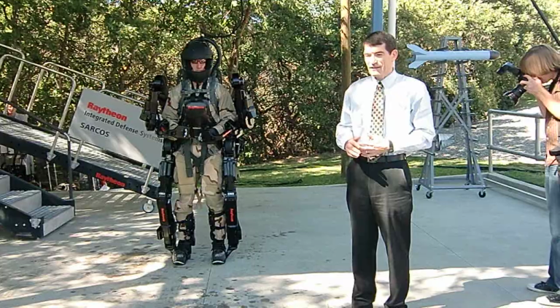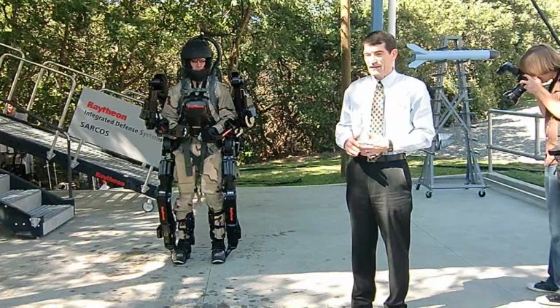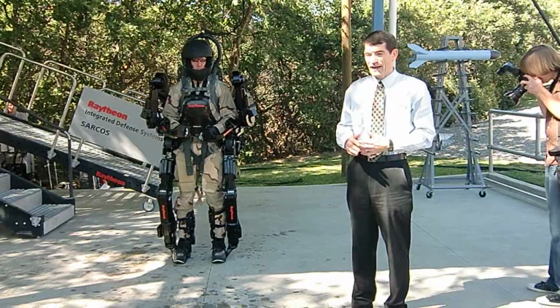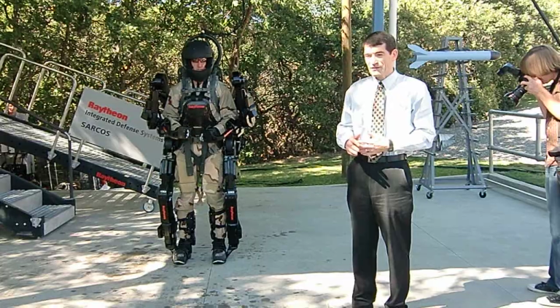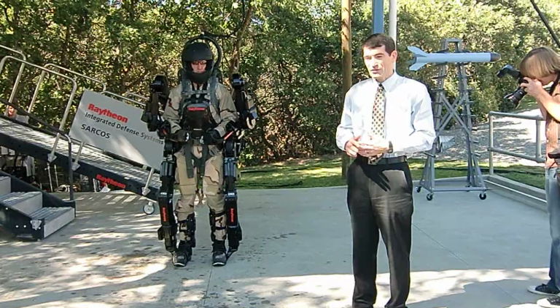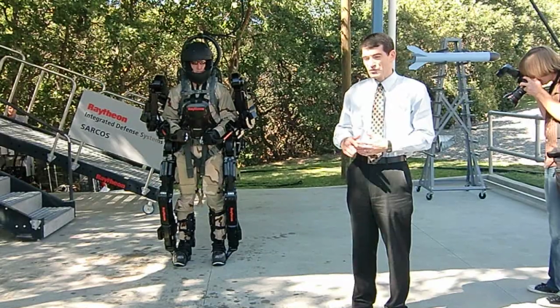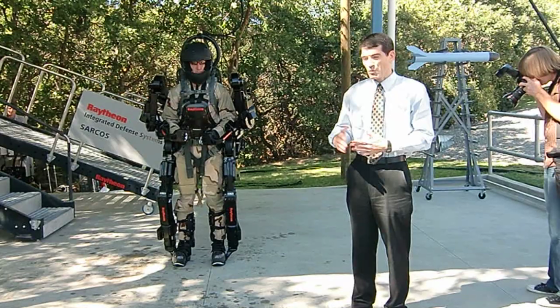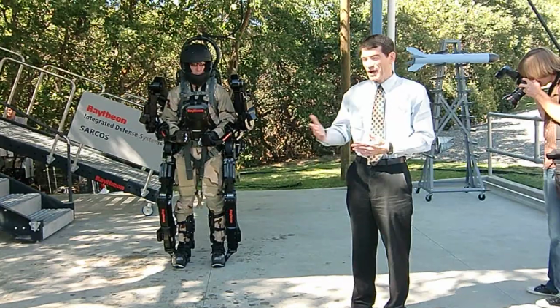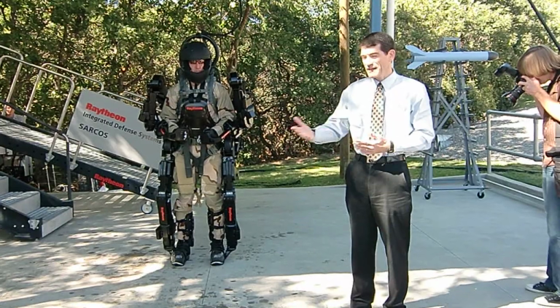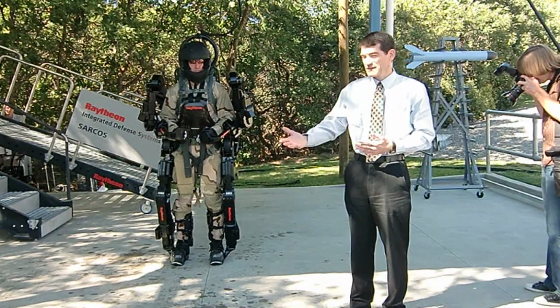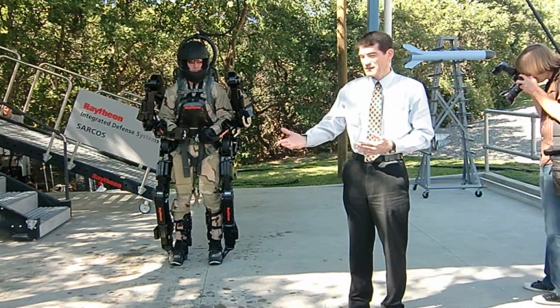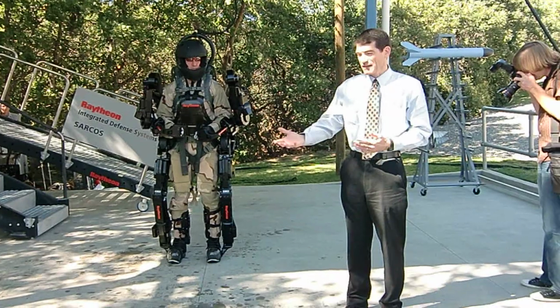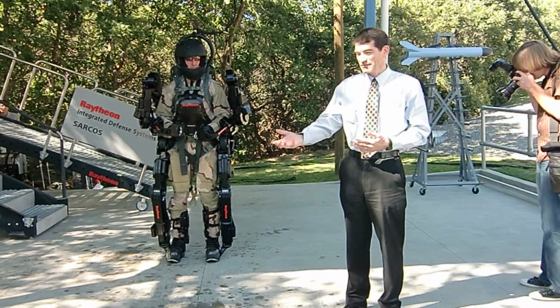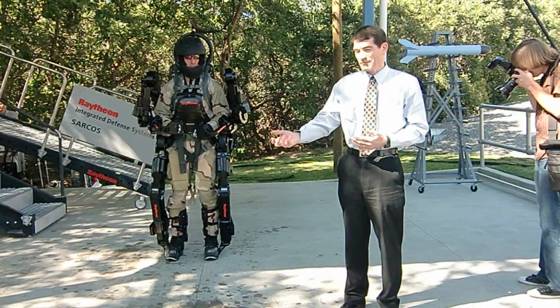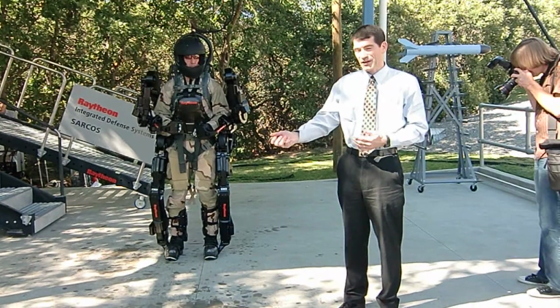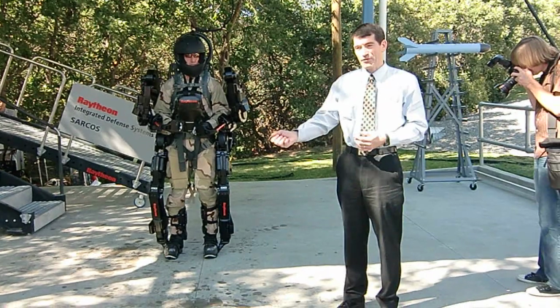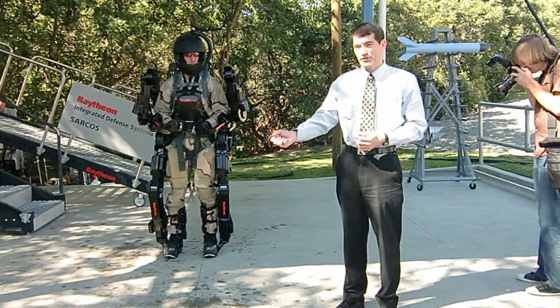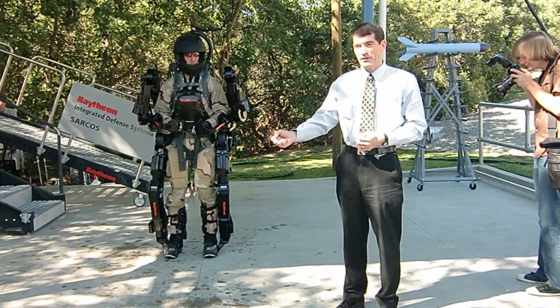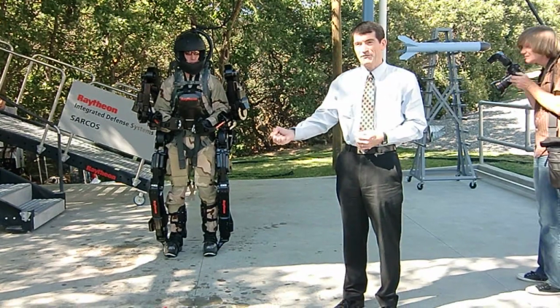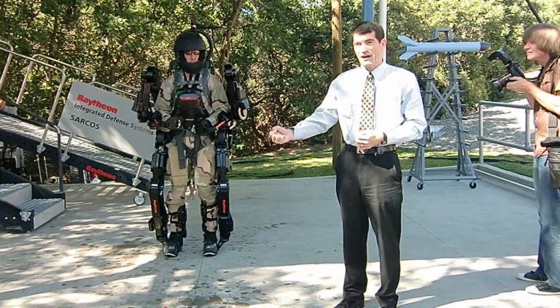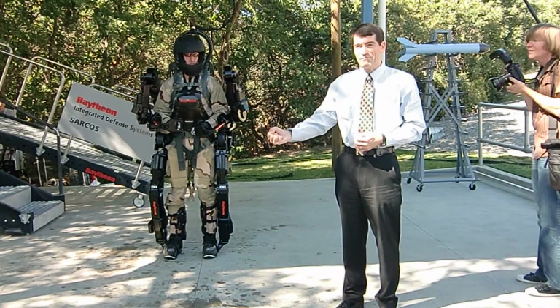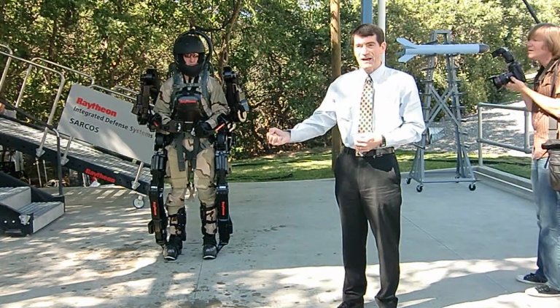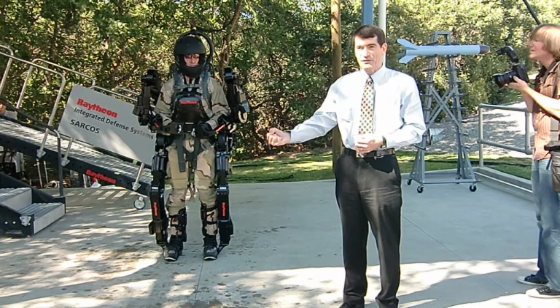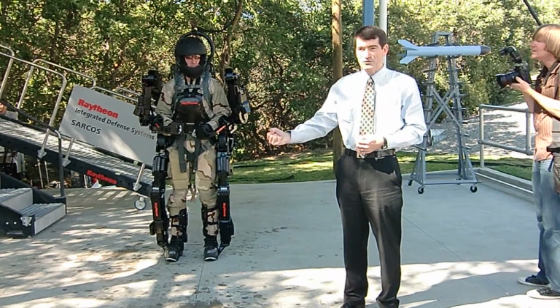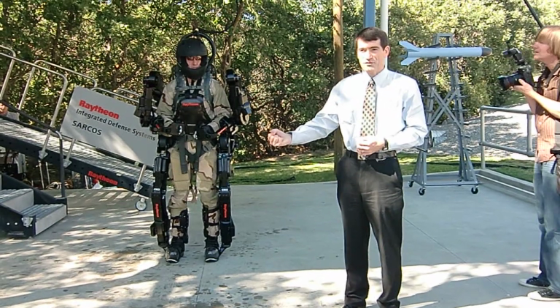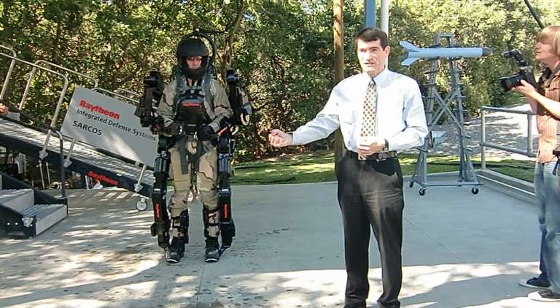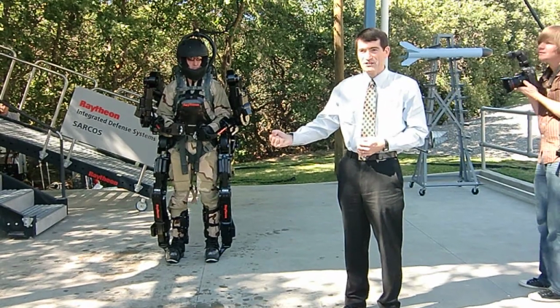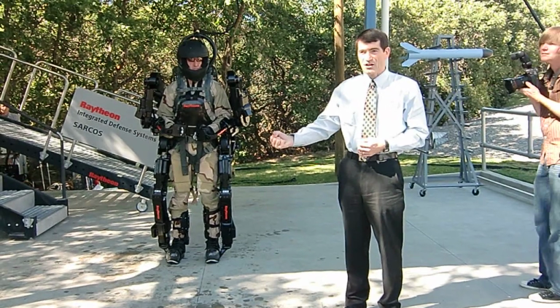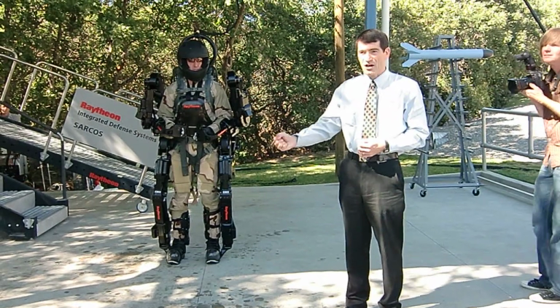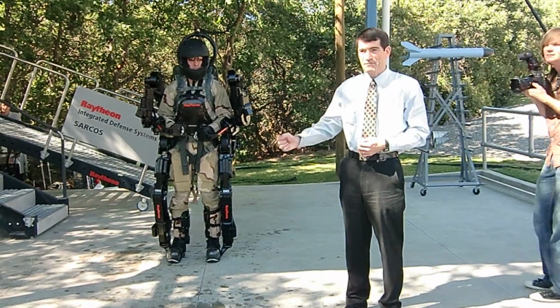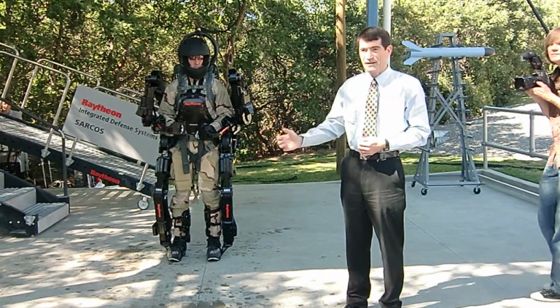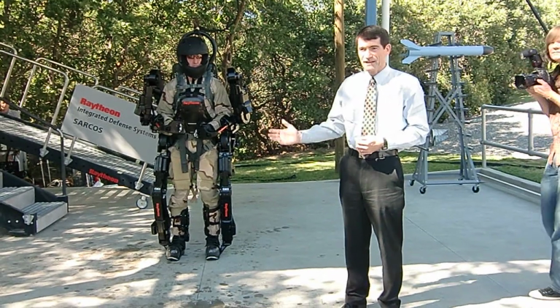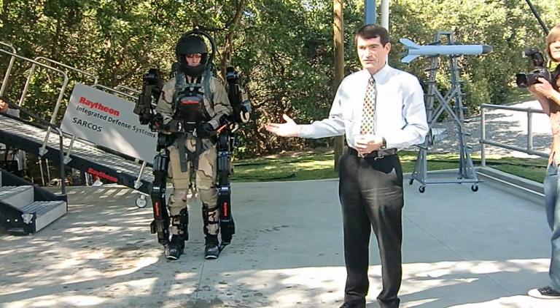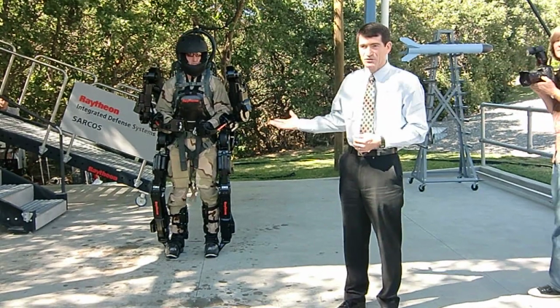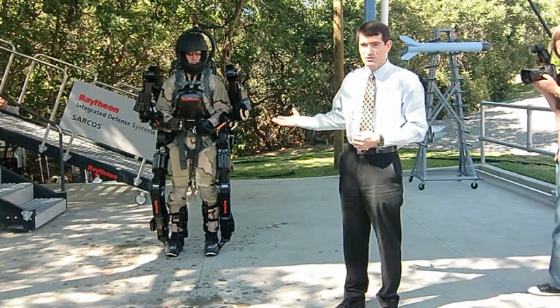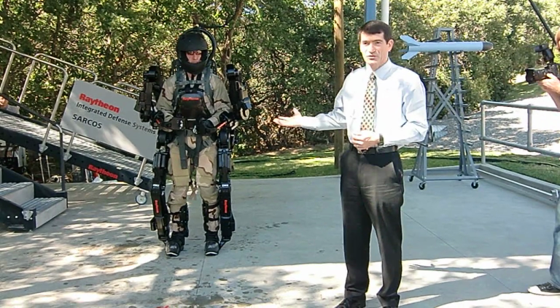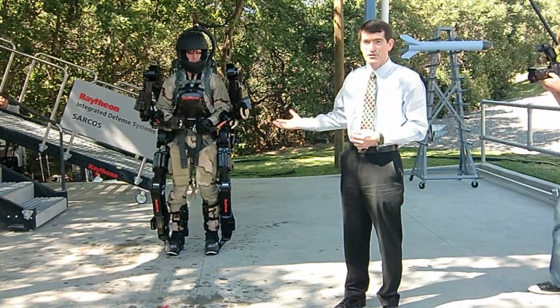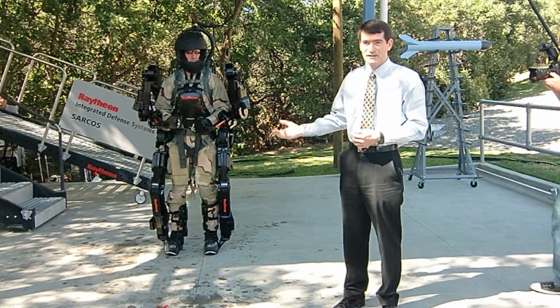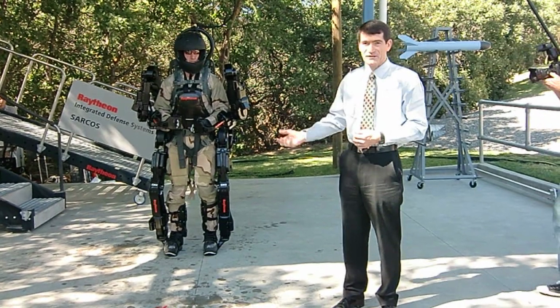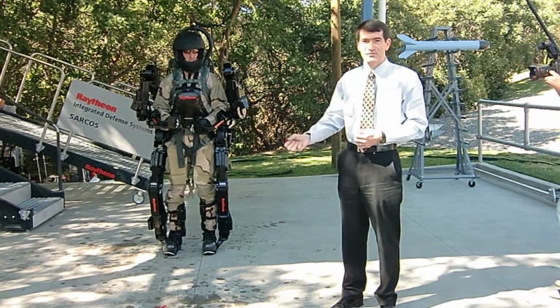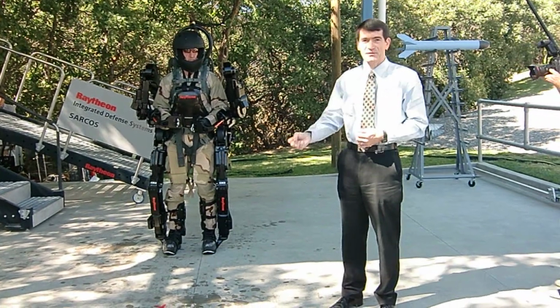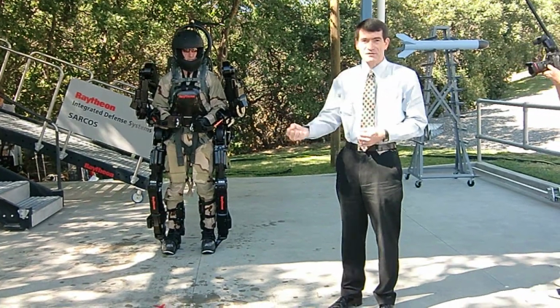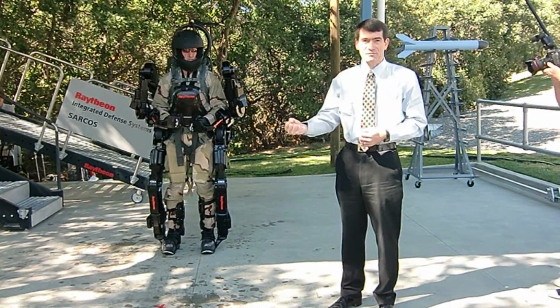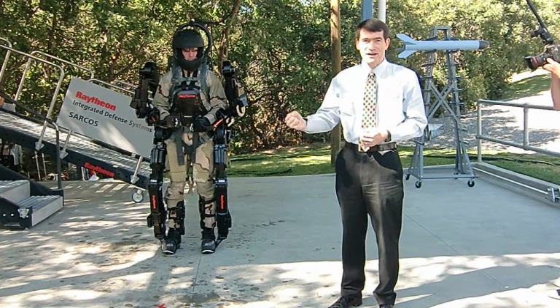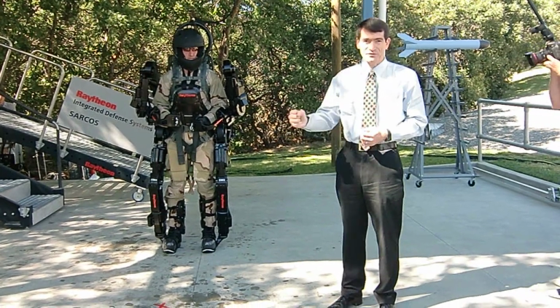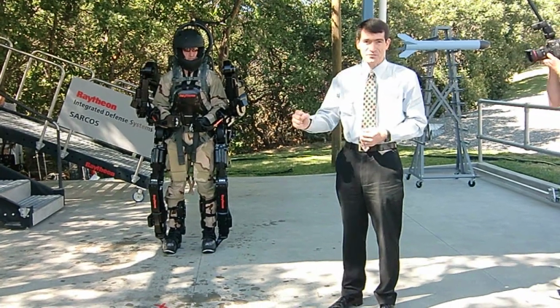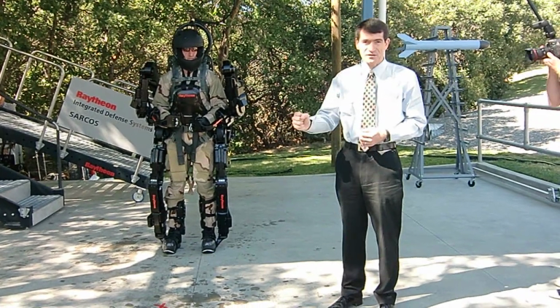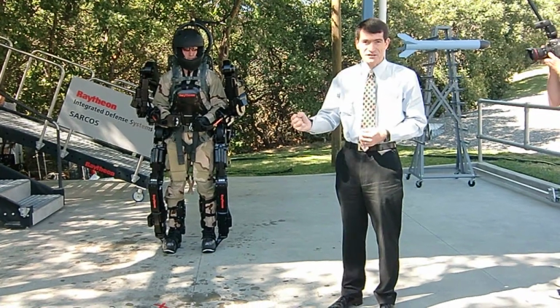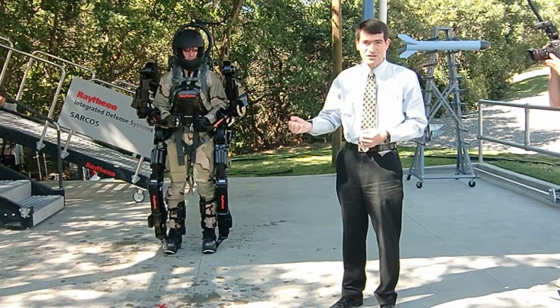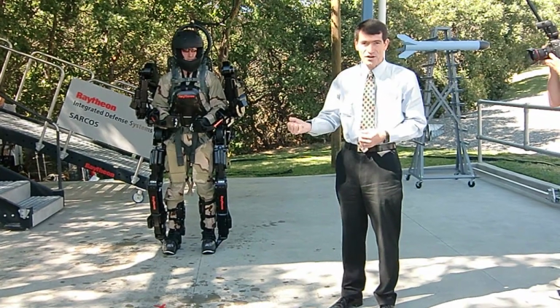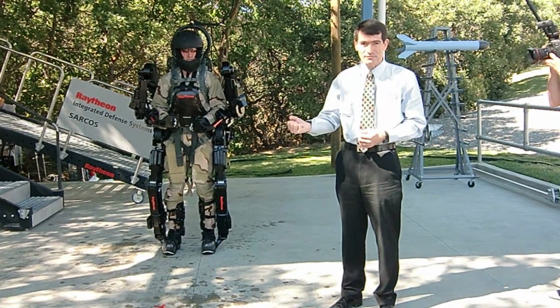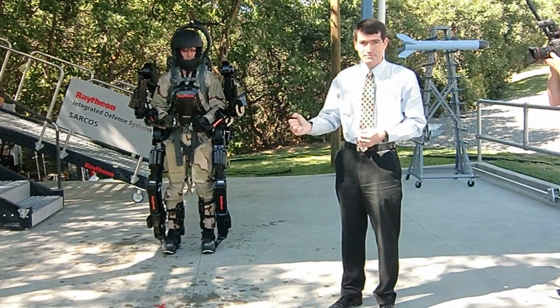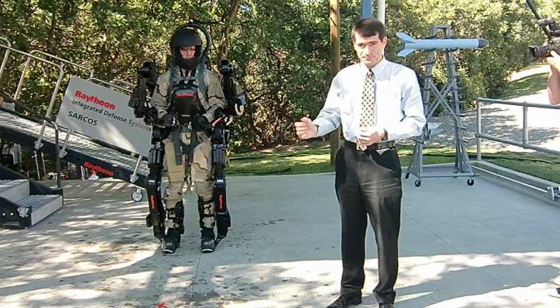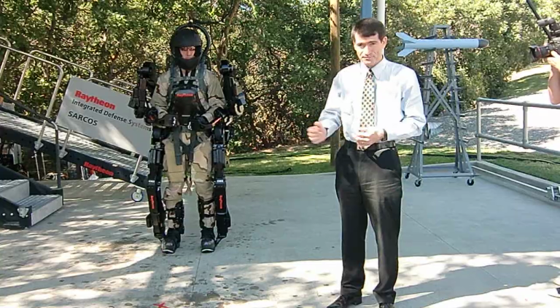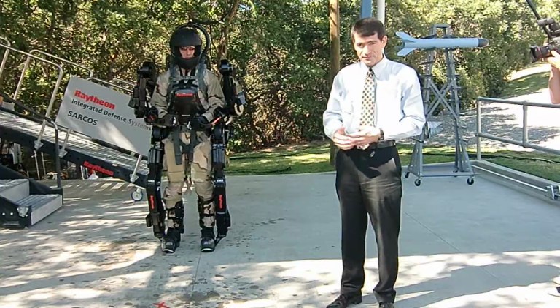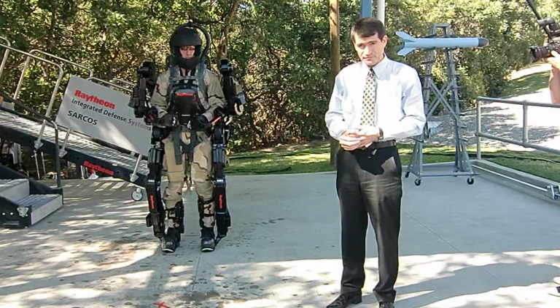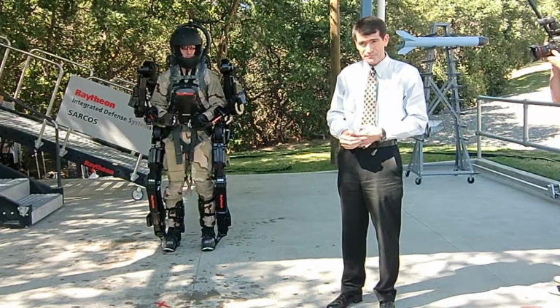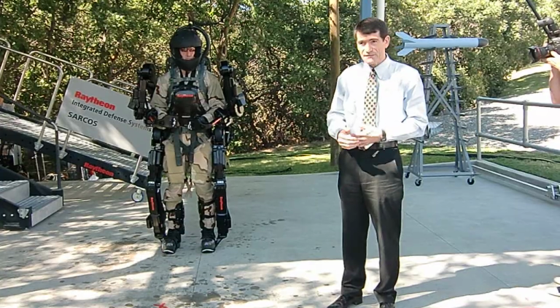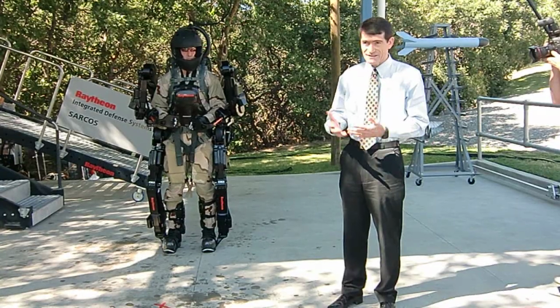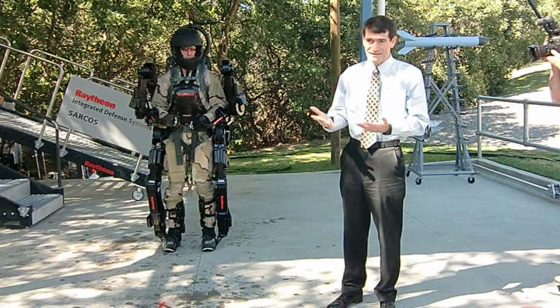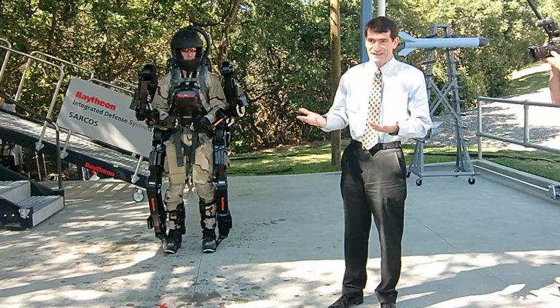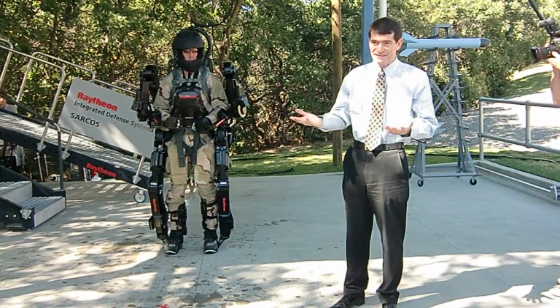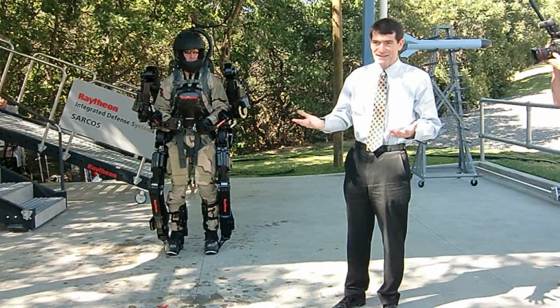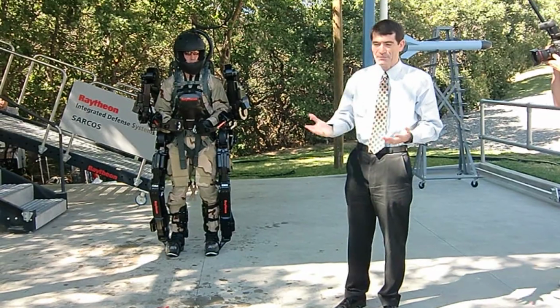Exos 1 could lift about 35 pounds with each arm. Exos 2 could lift 50 pounds with each arm, as an example.